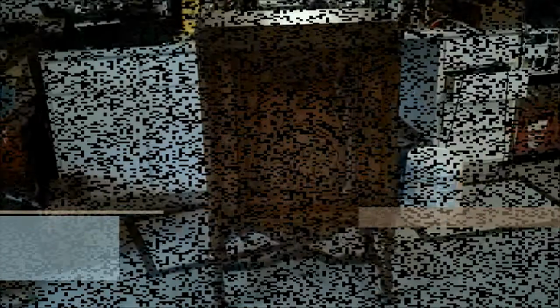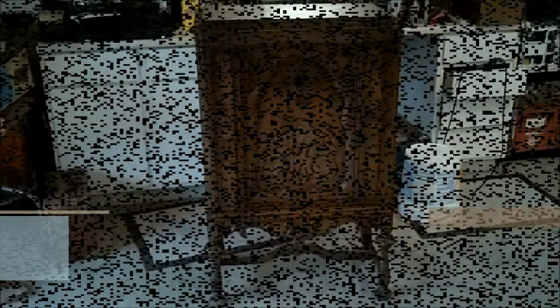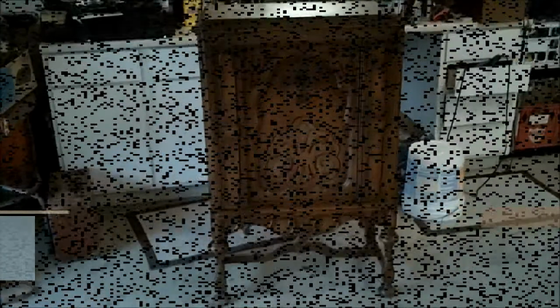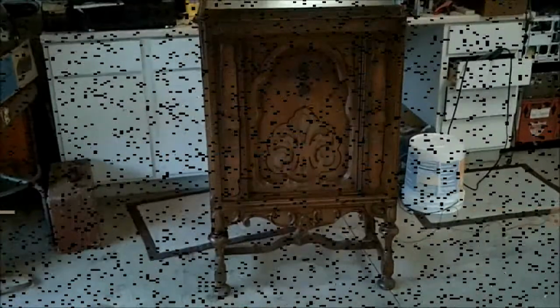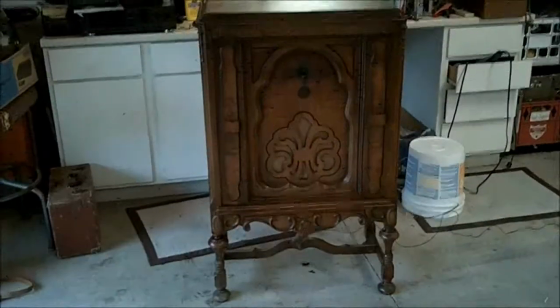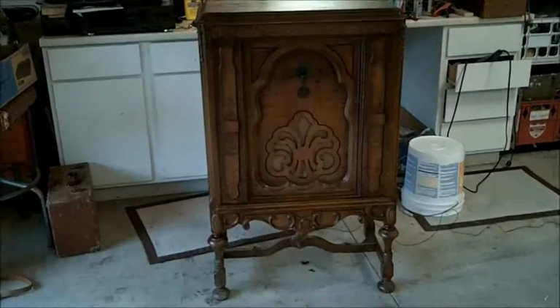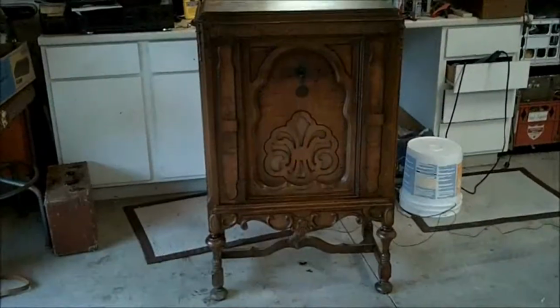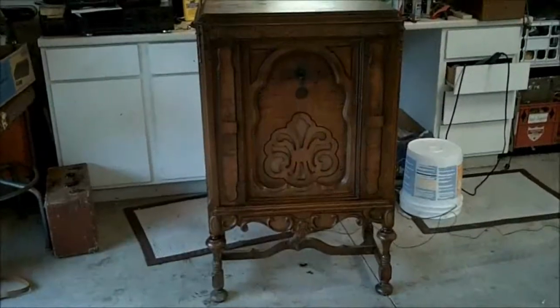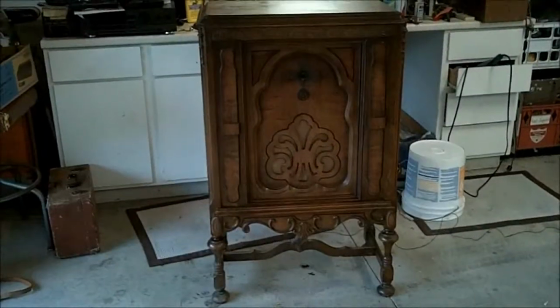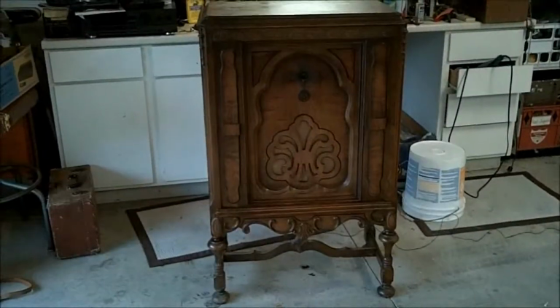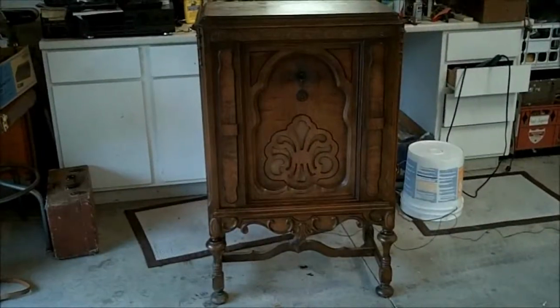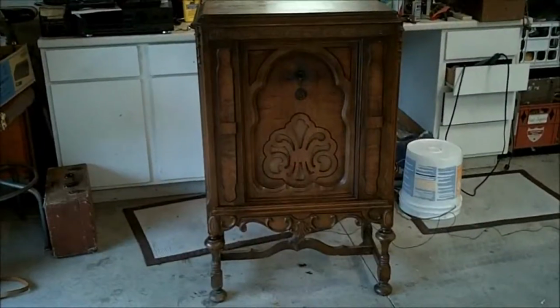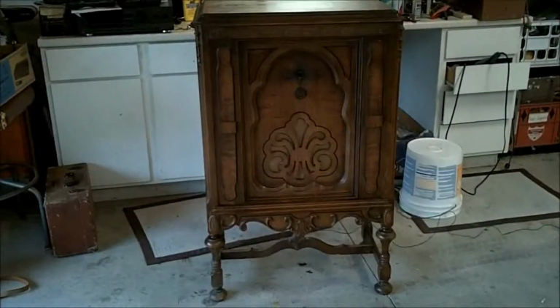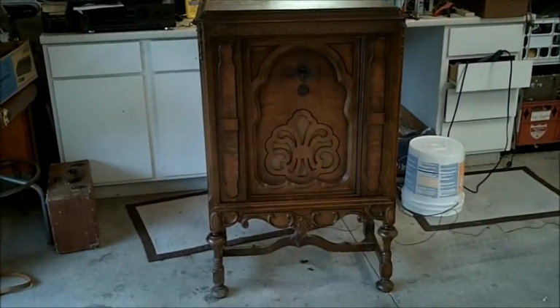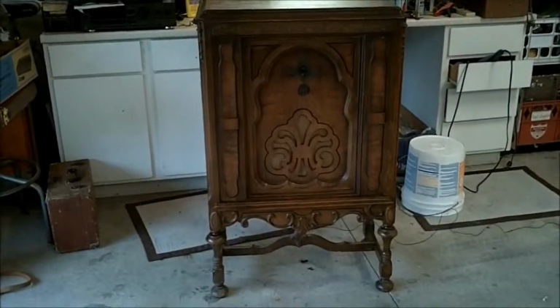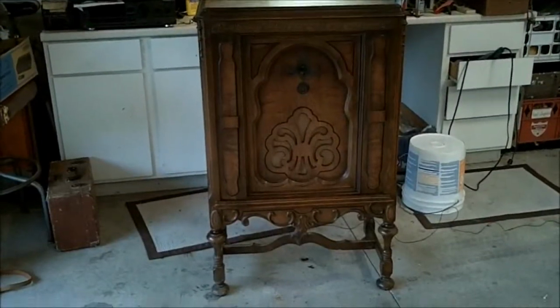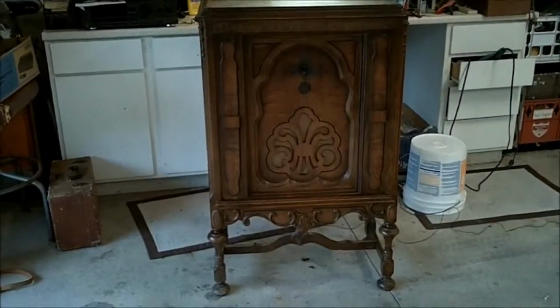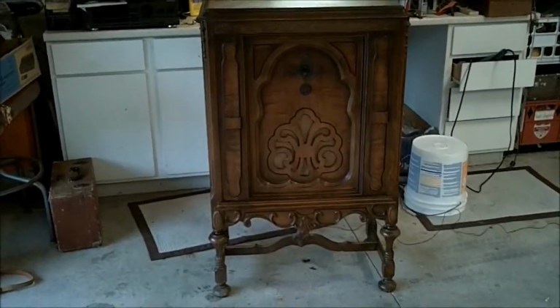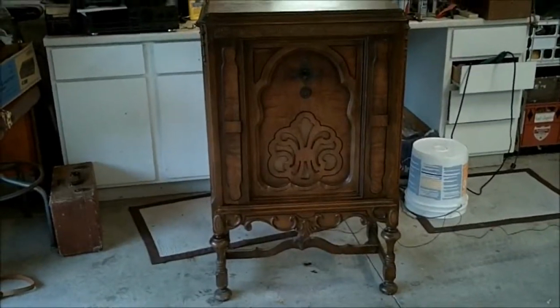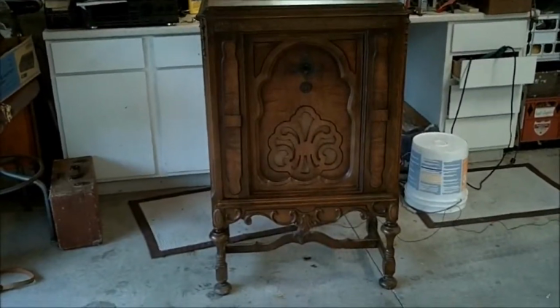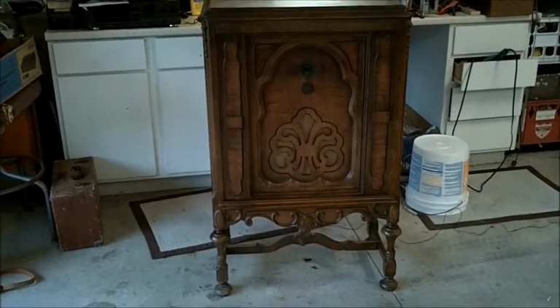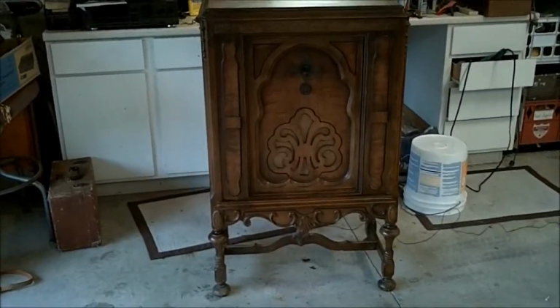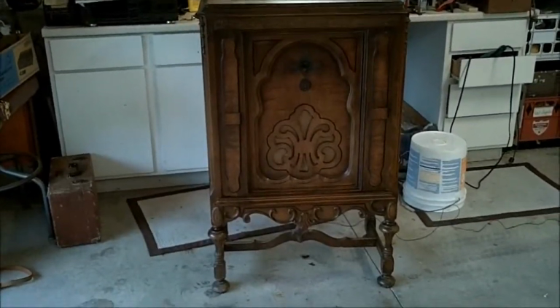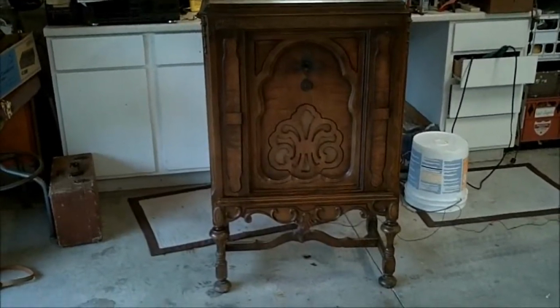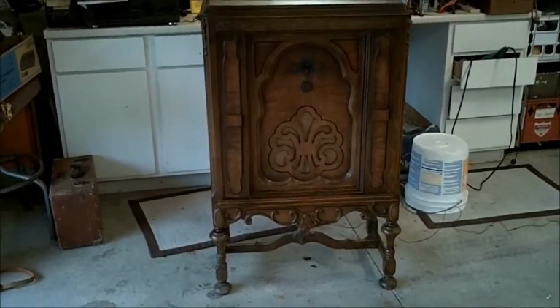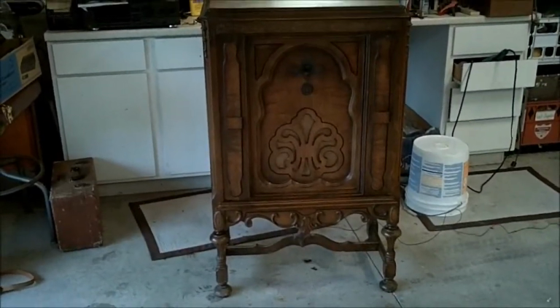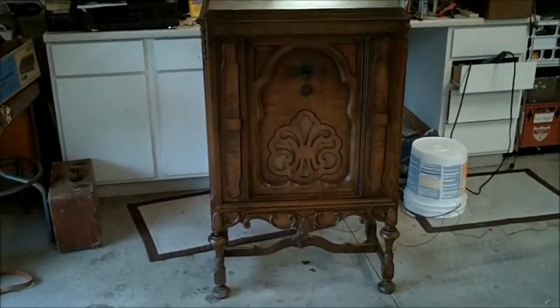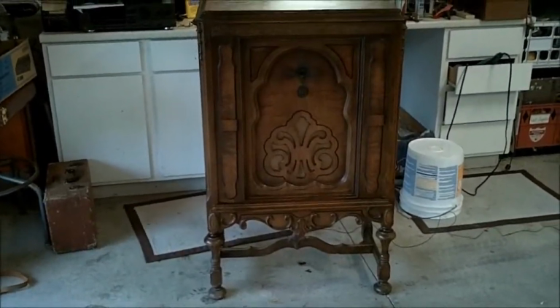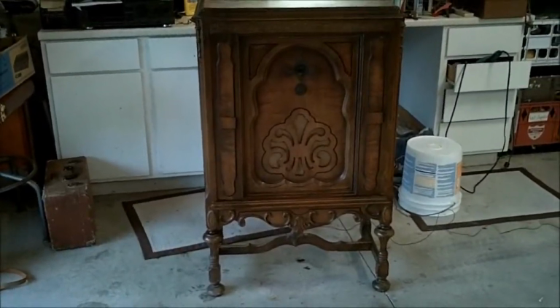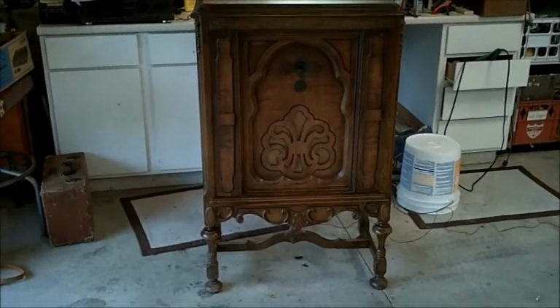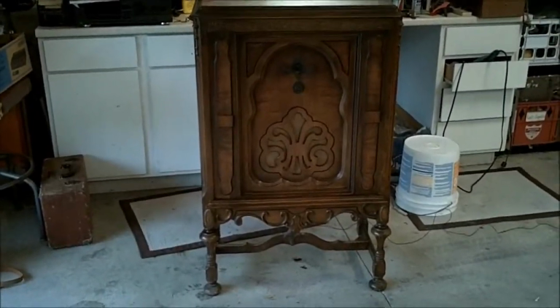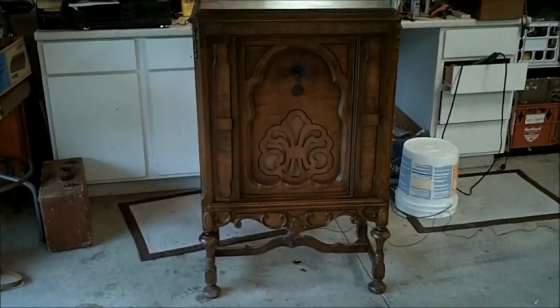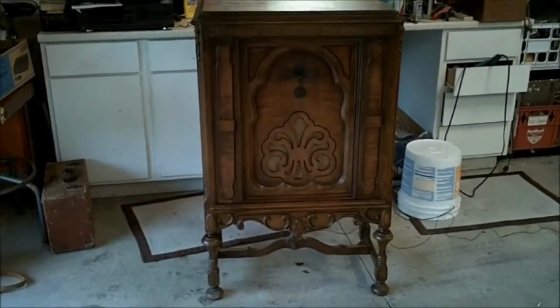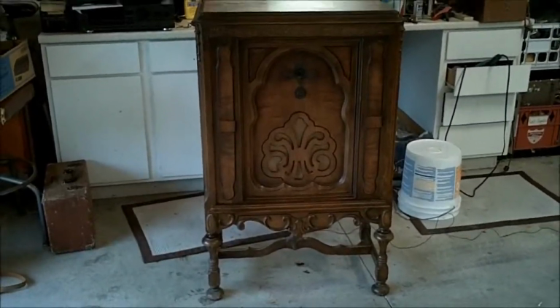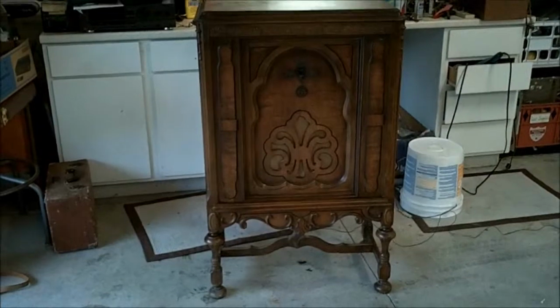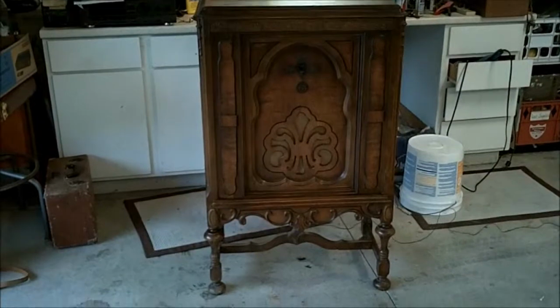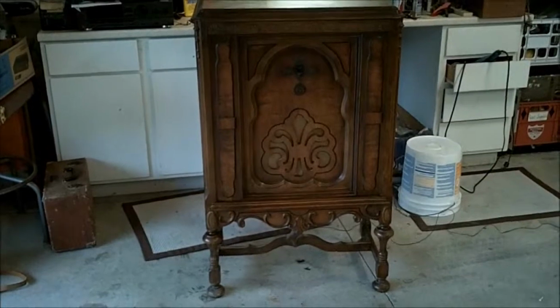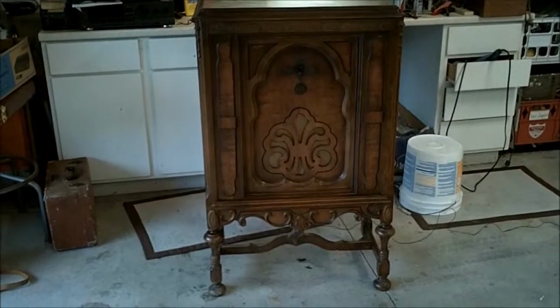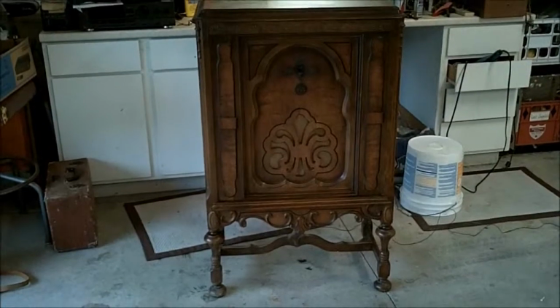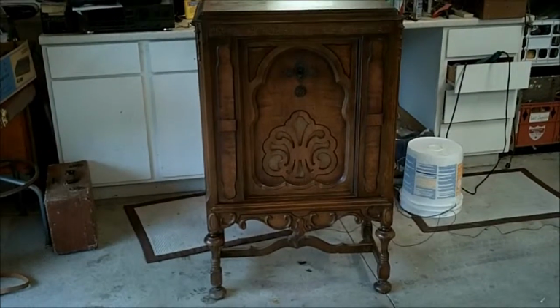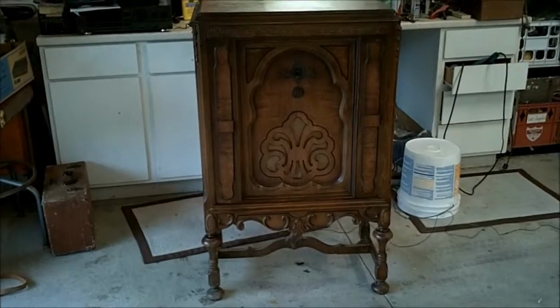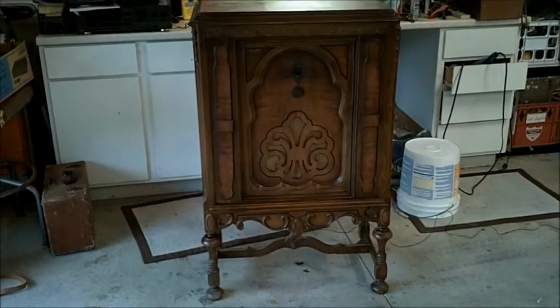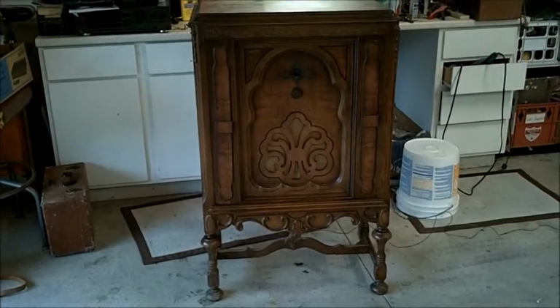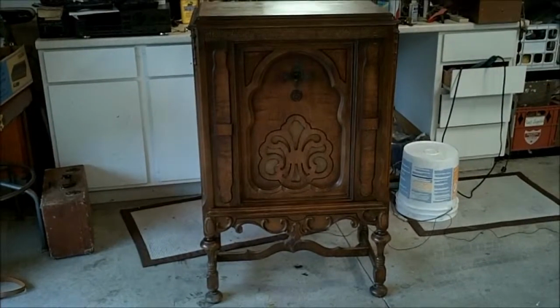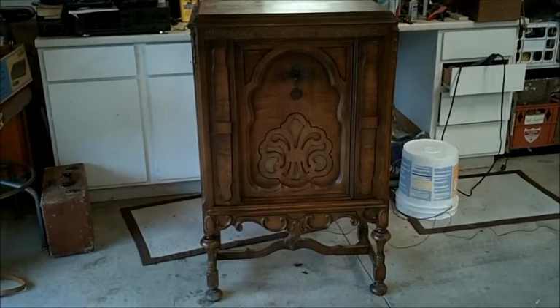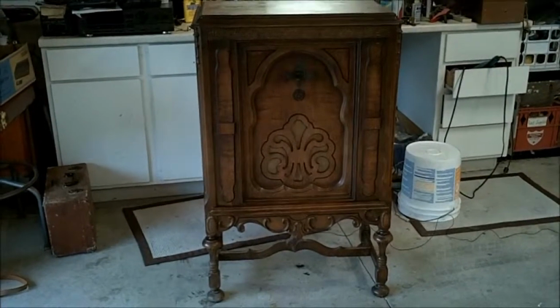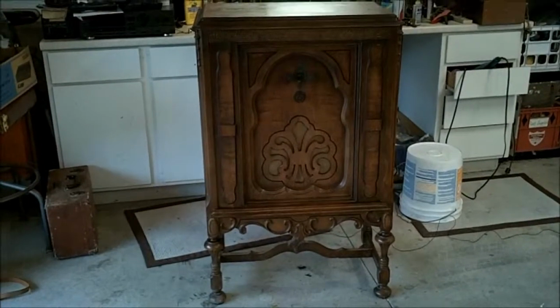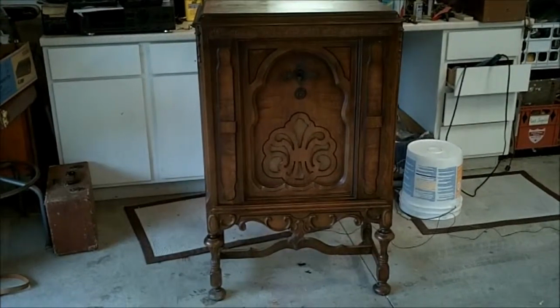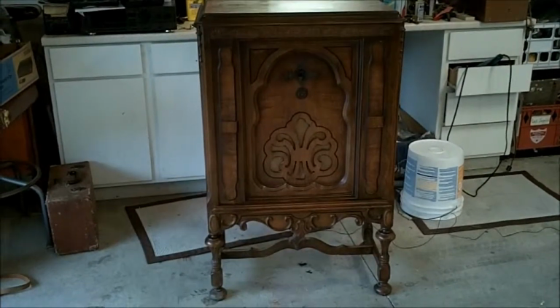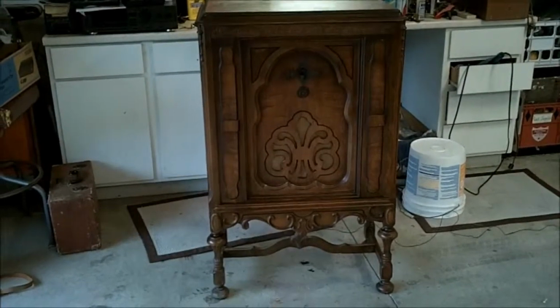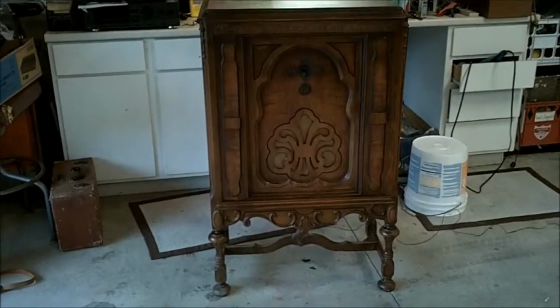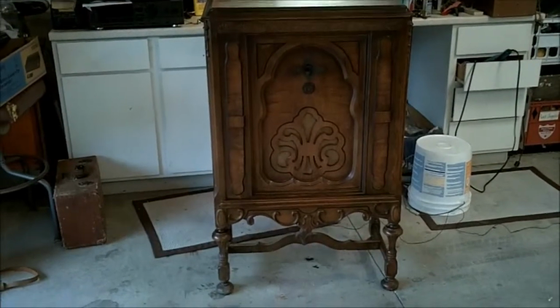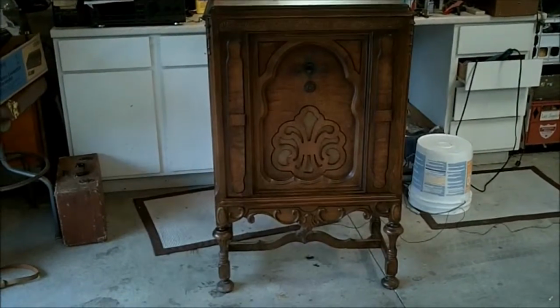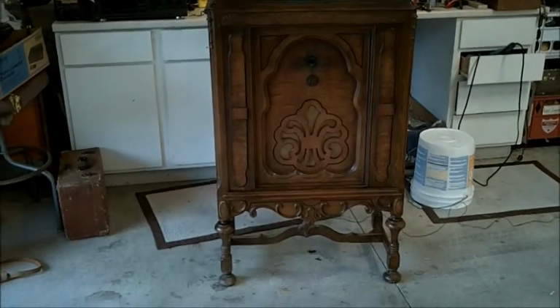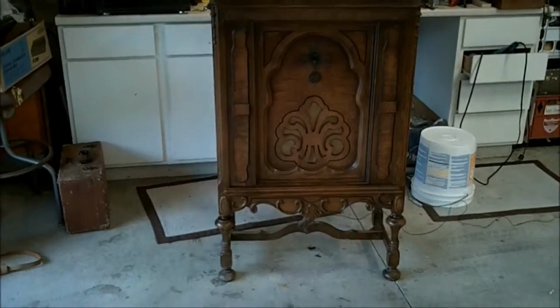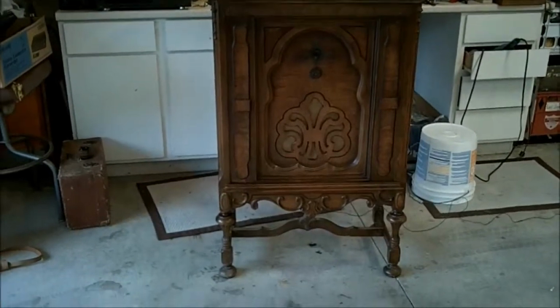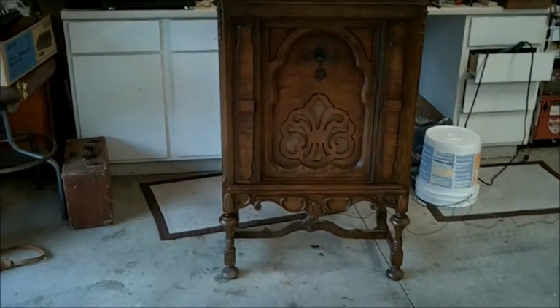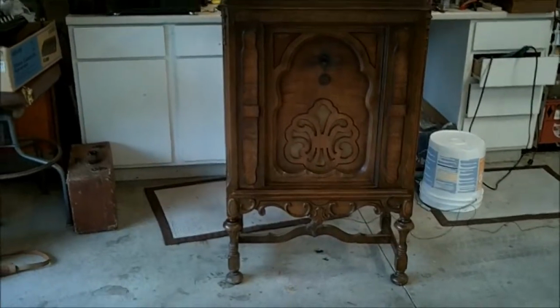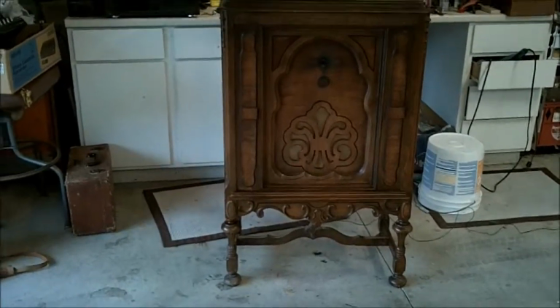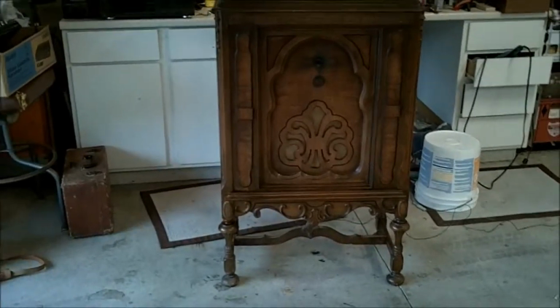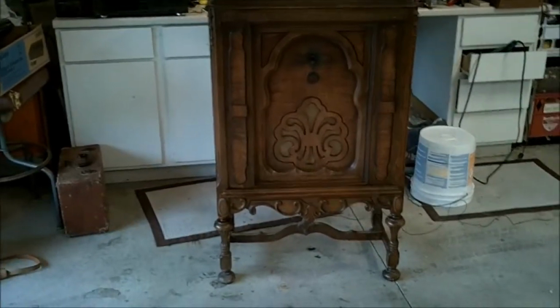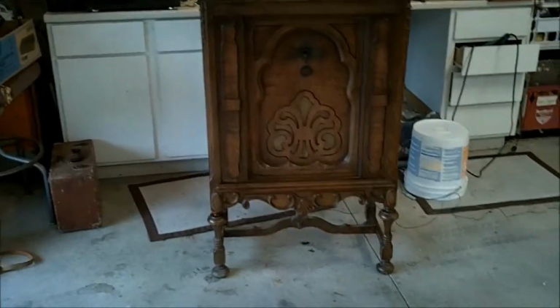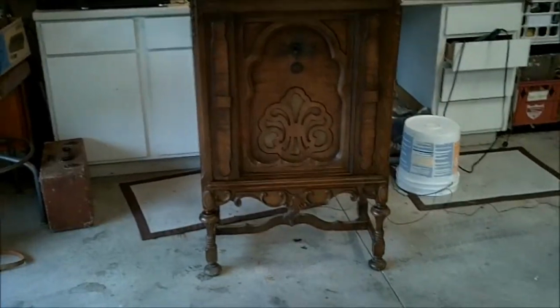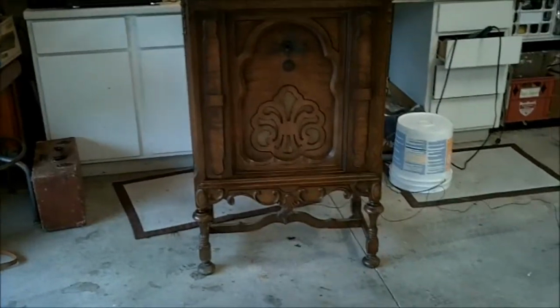Here's my Silvertone — late 20s, early 30s console.